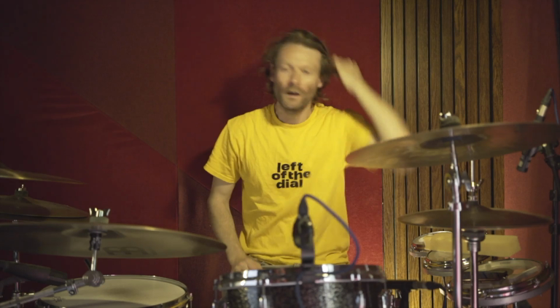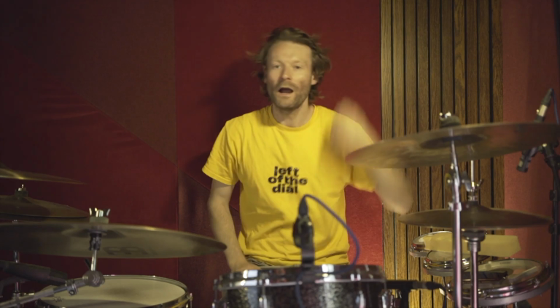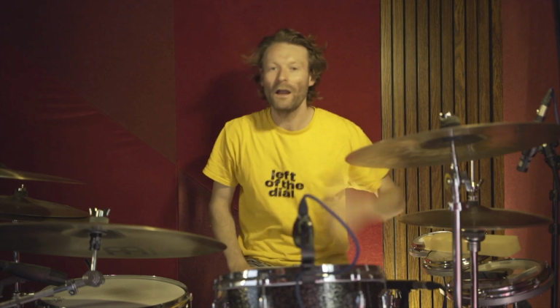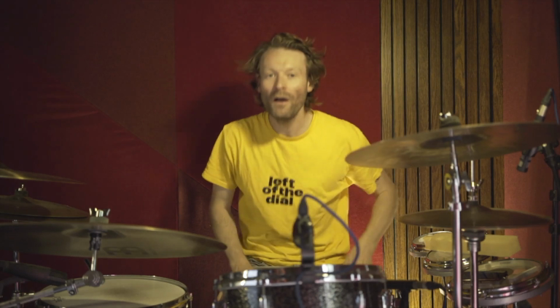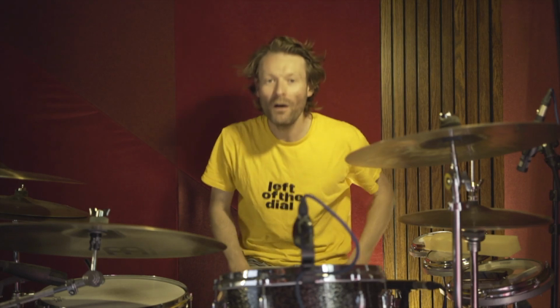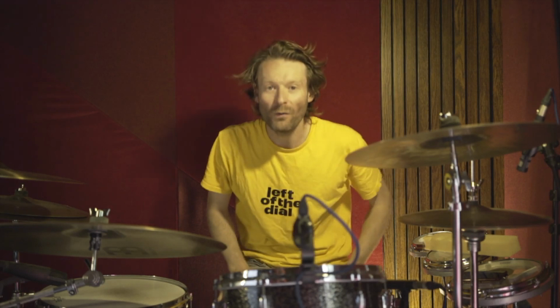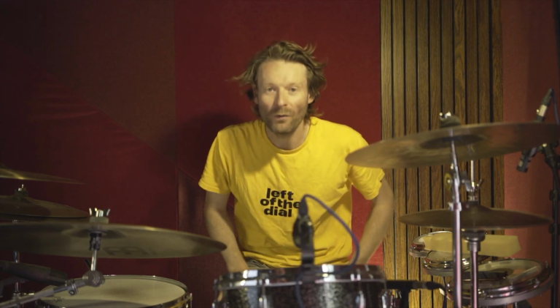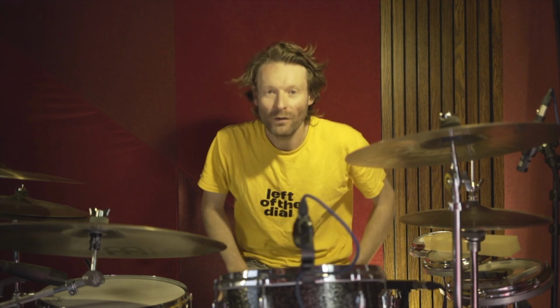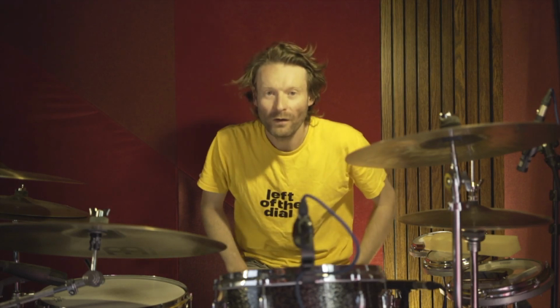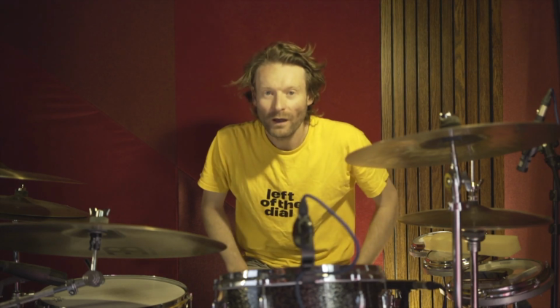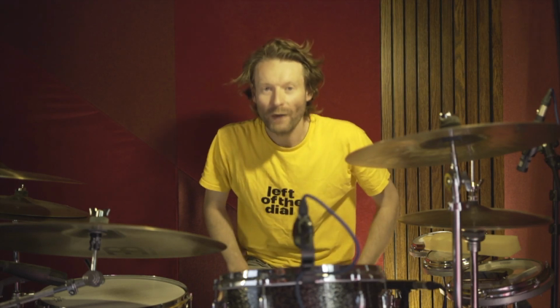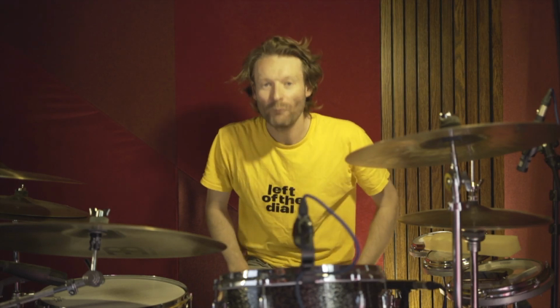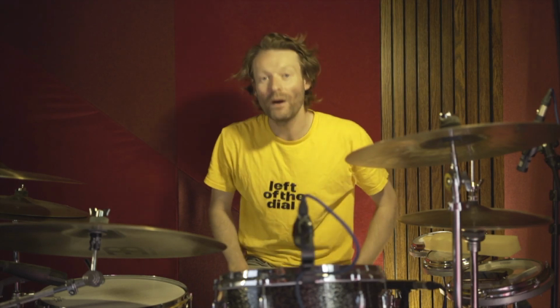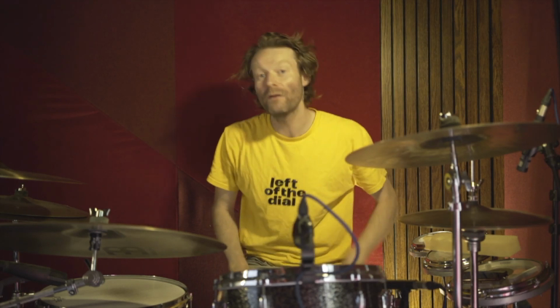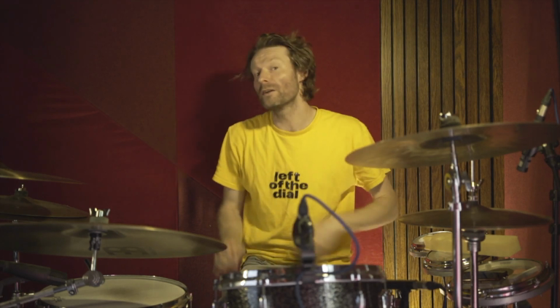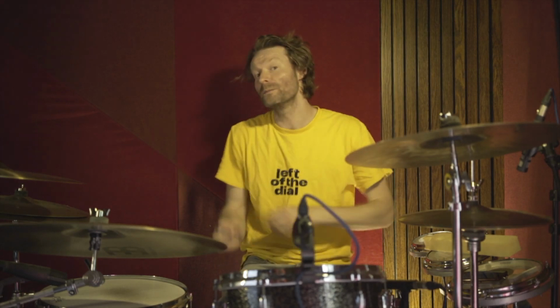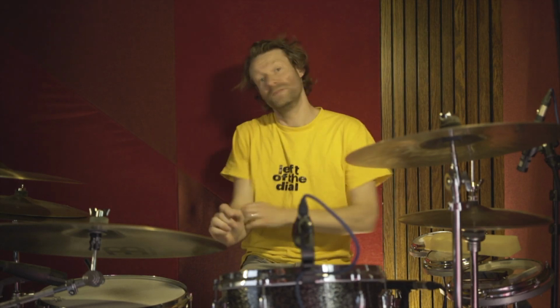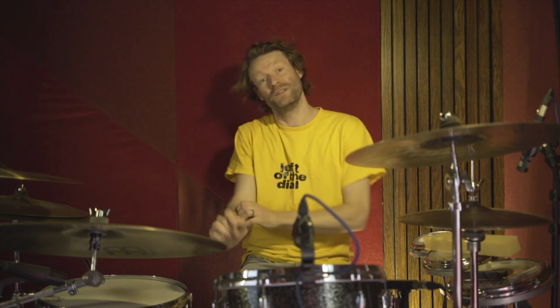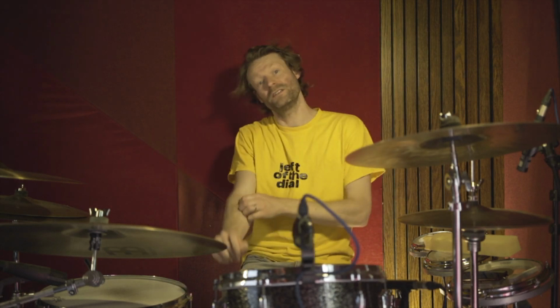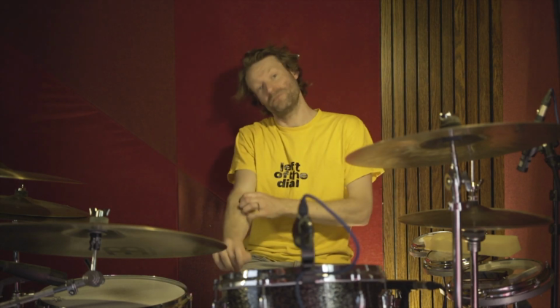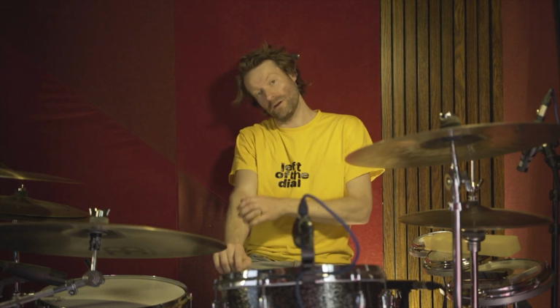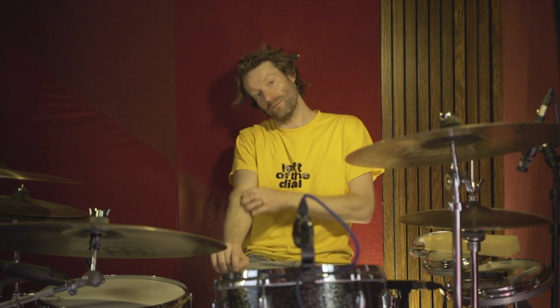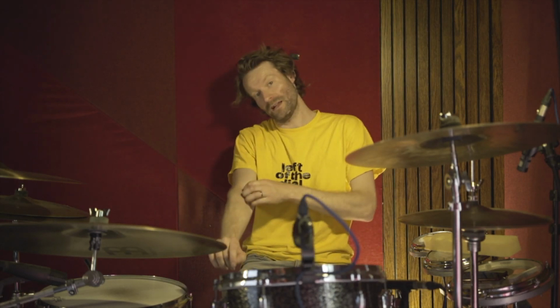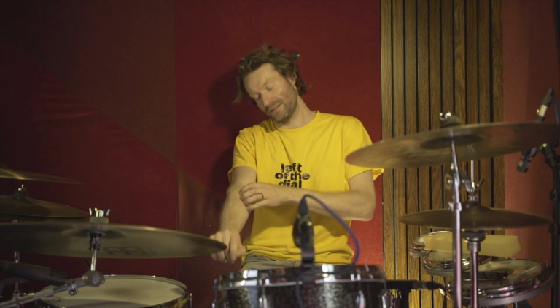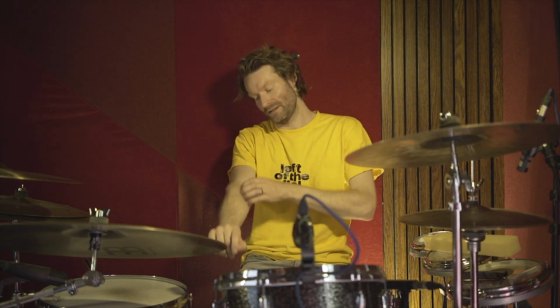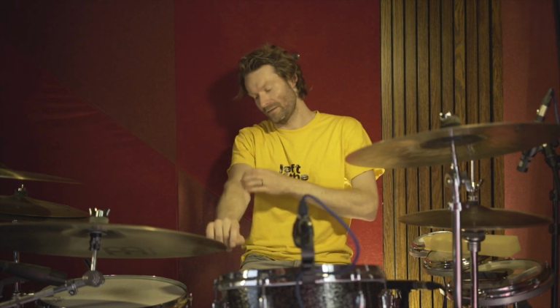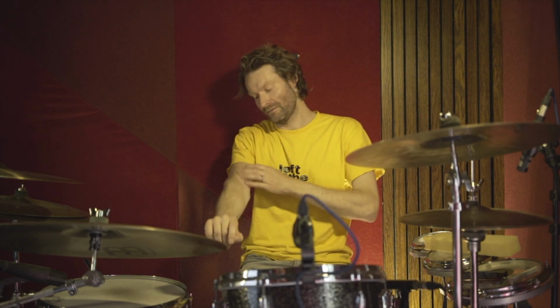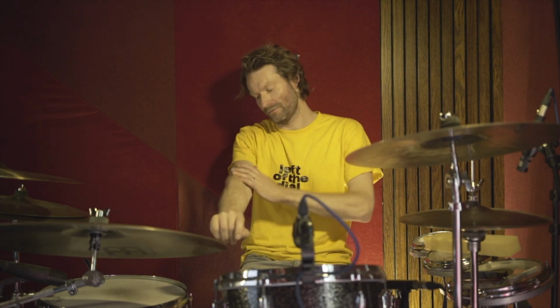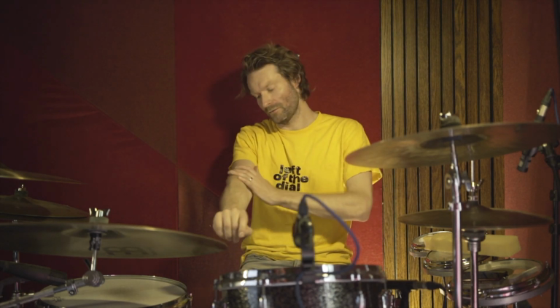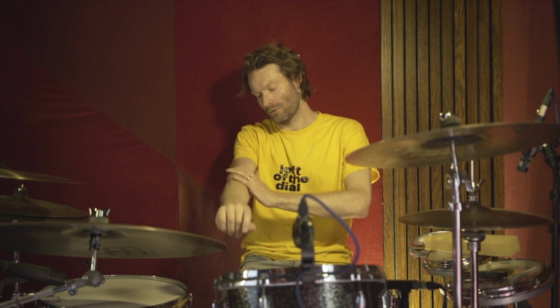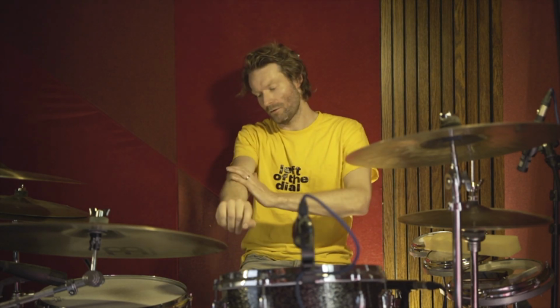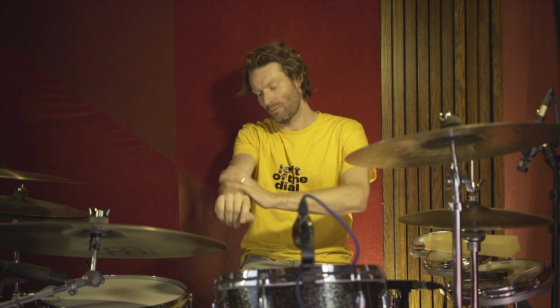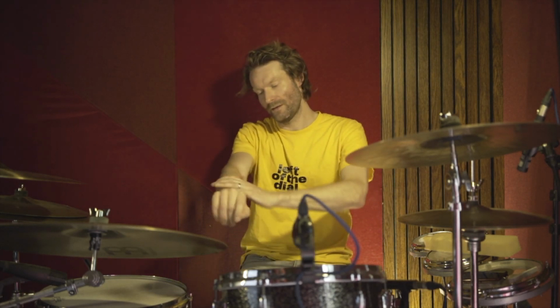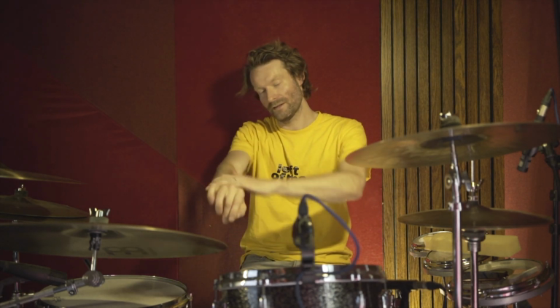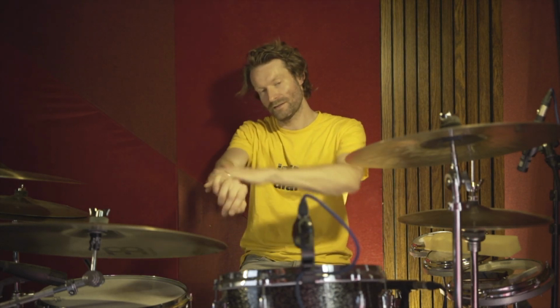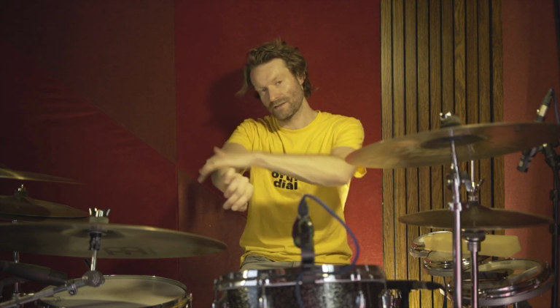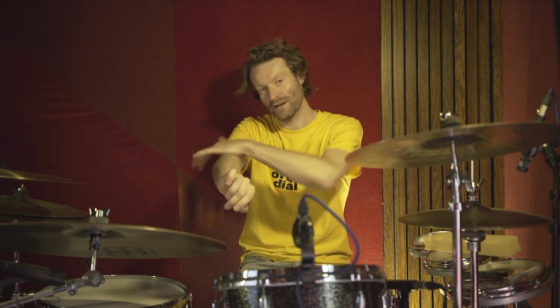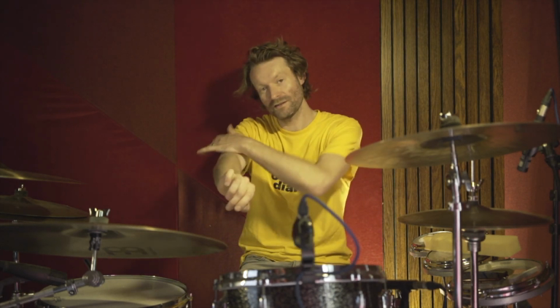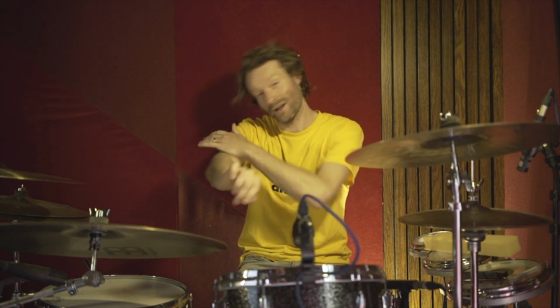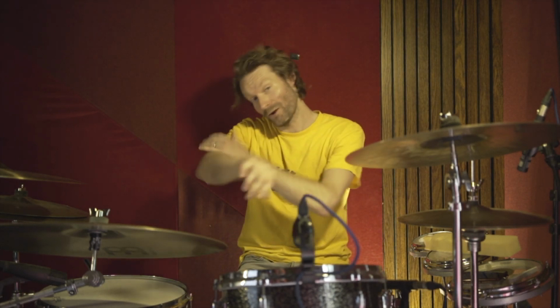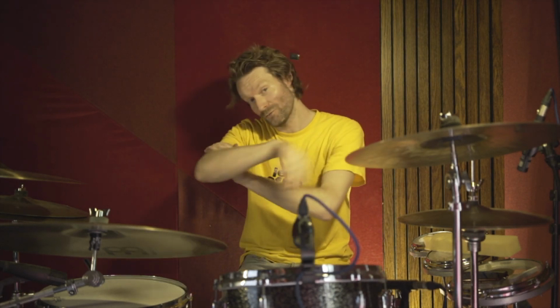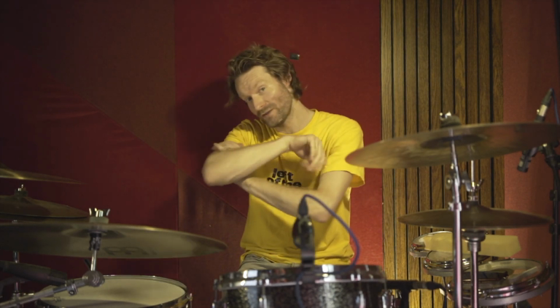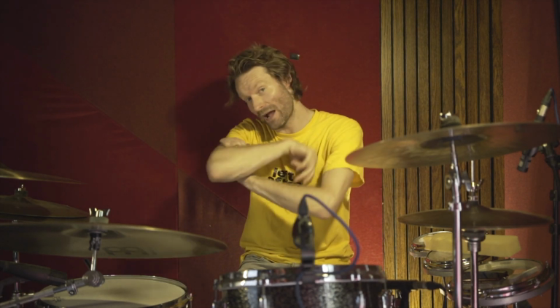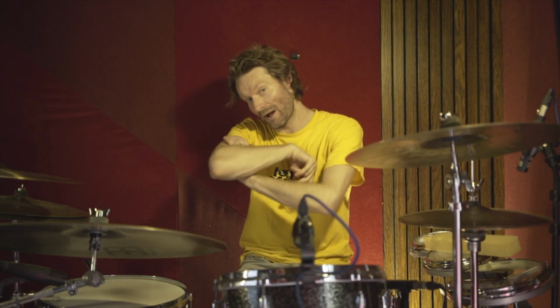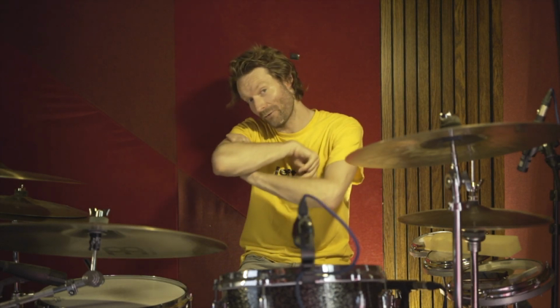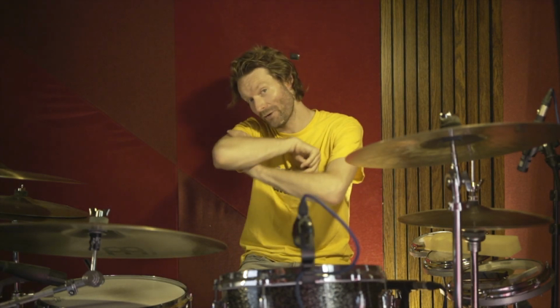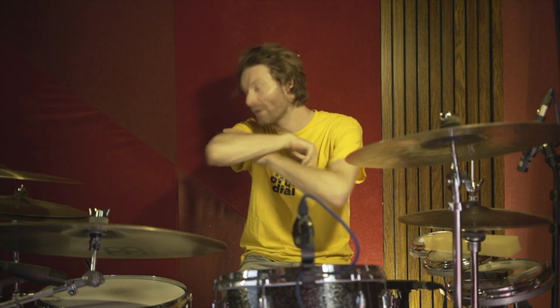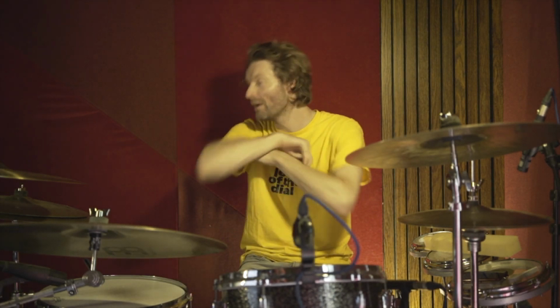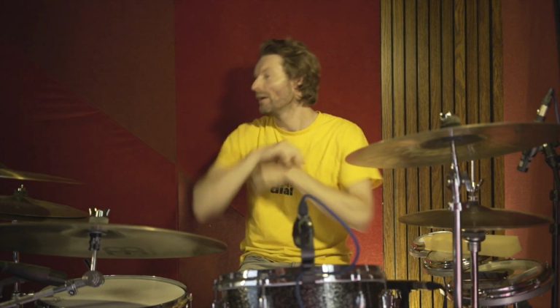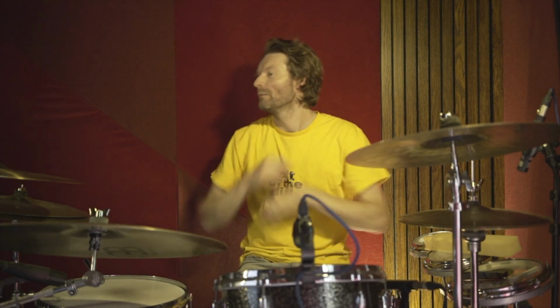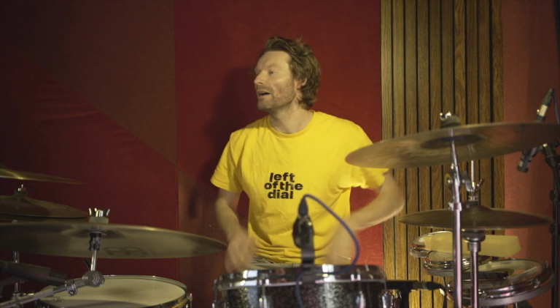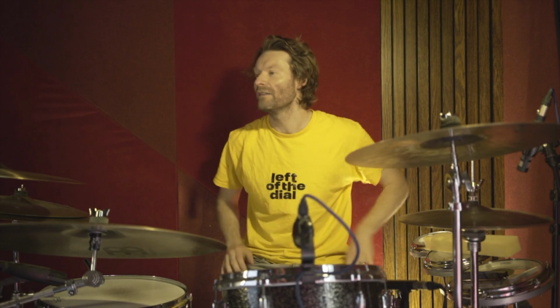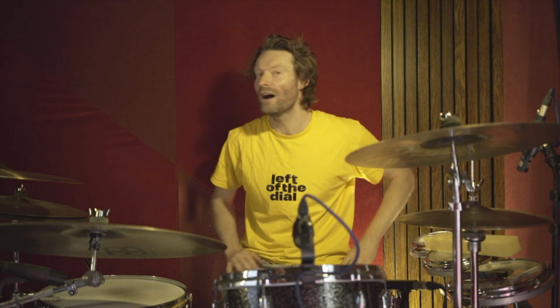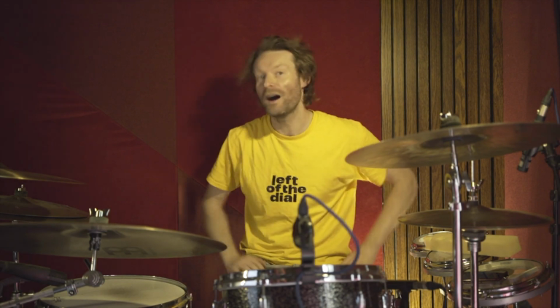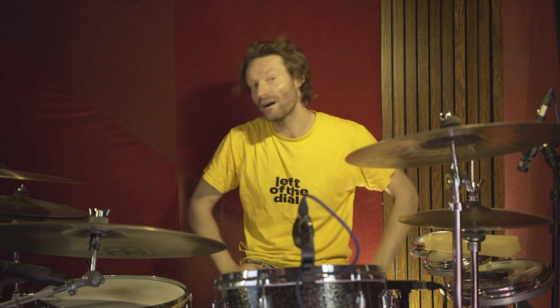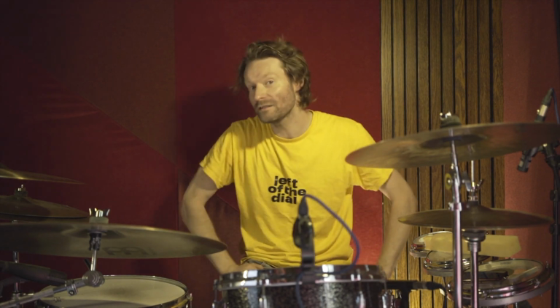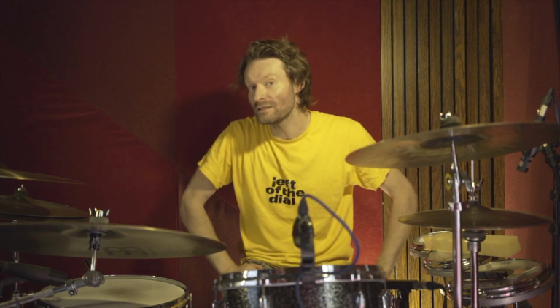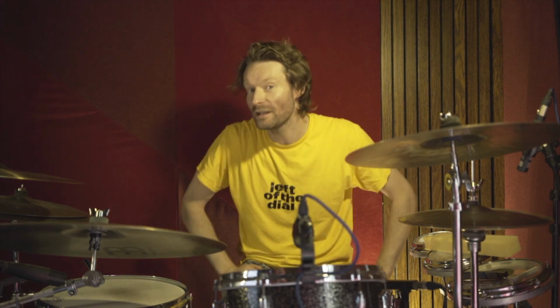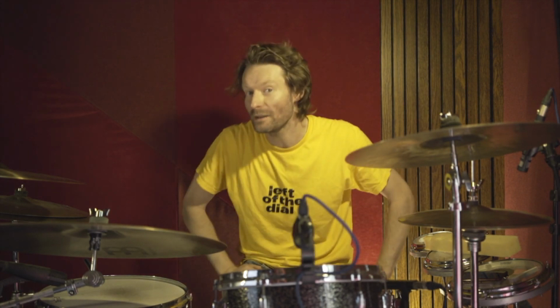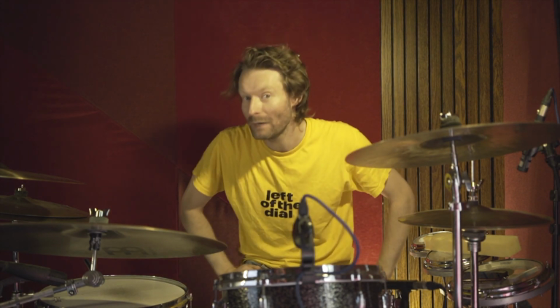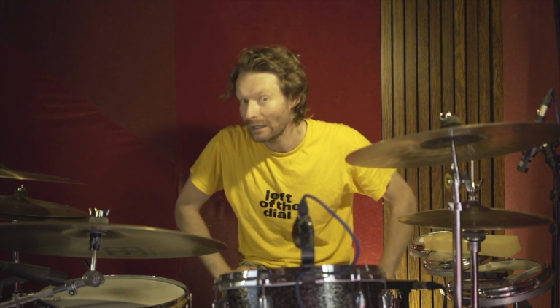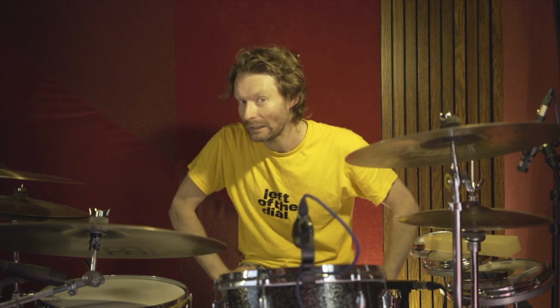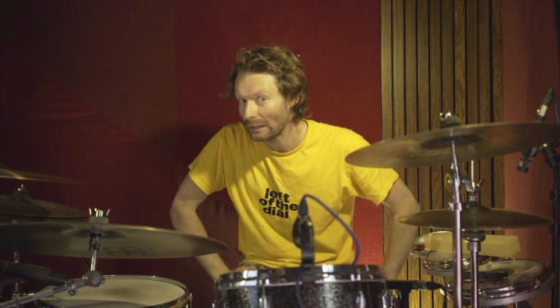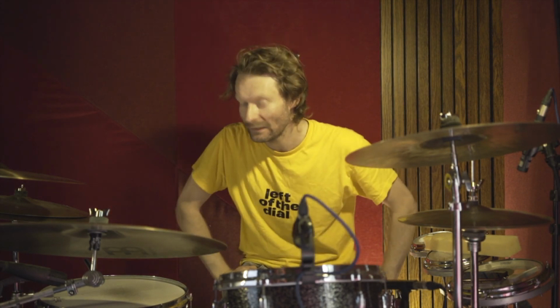Hello, and welcome to this drum lesson for When the Sun Goes Down by the Arctic Monkeys.